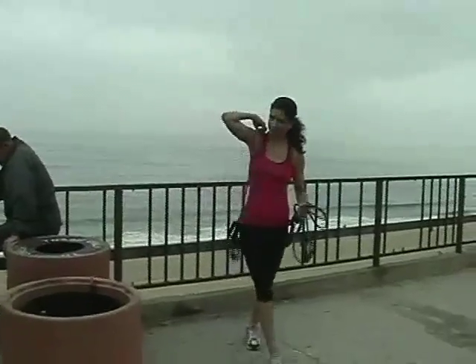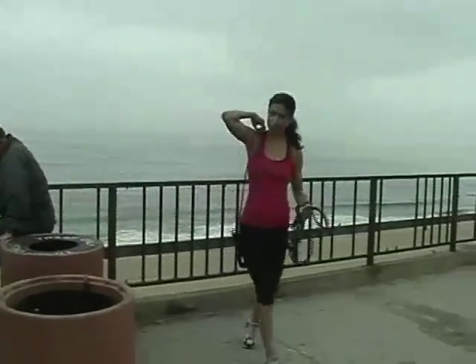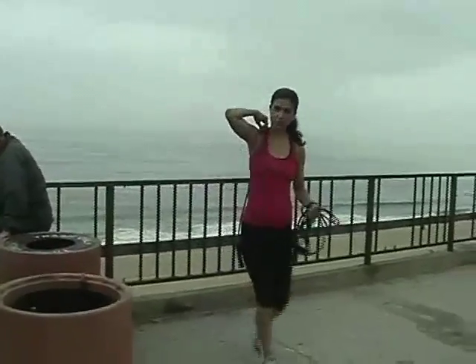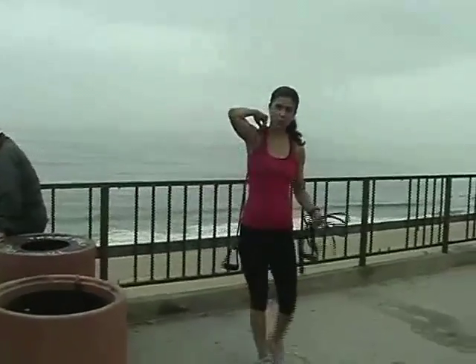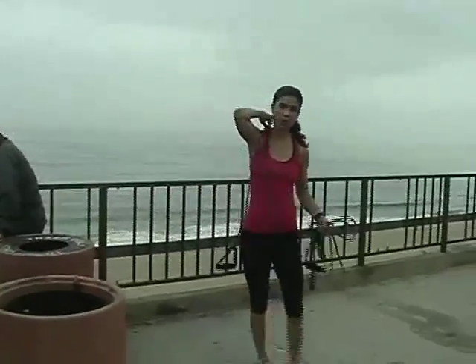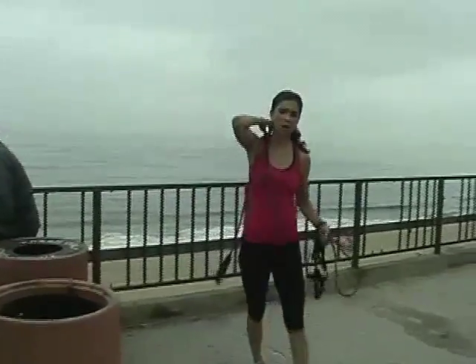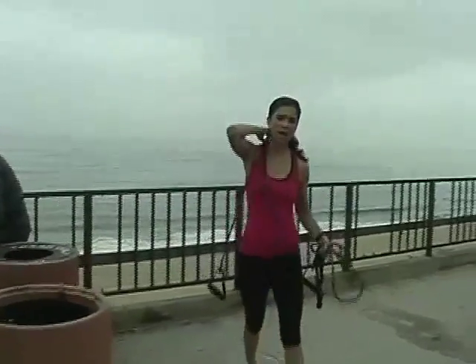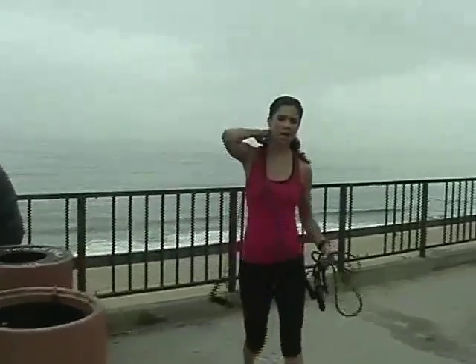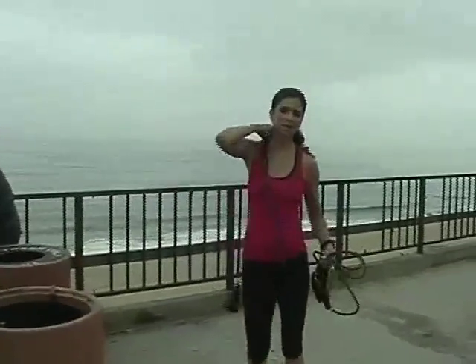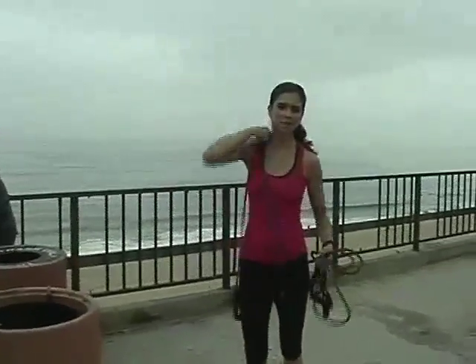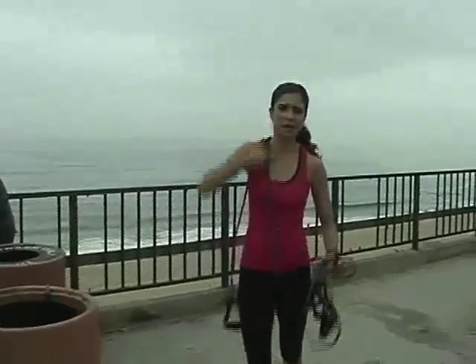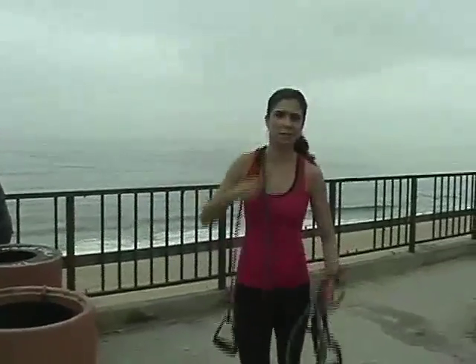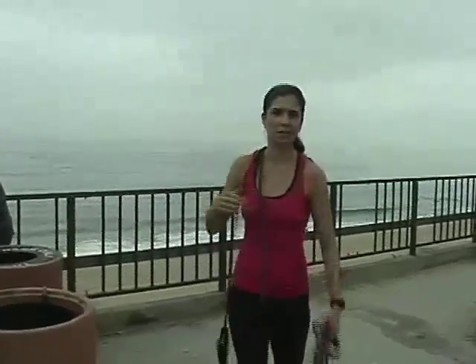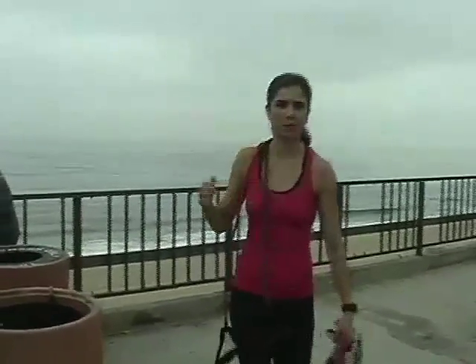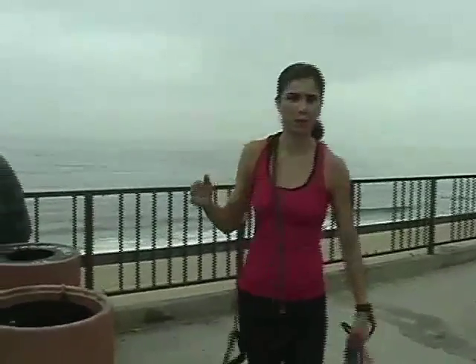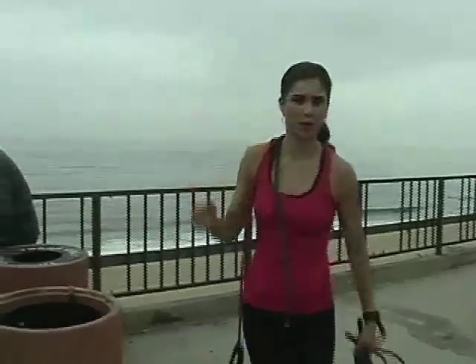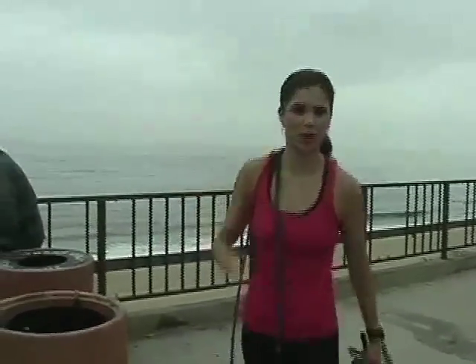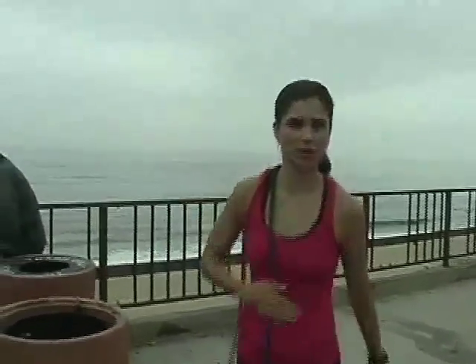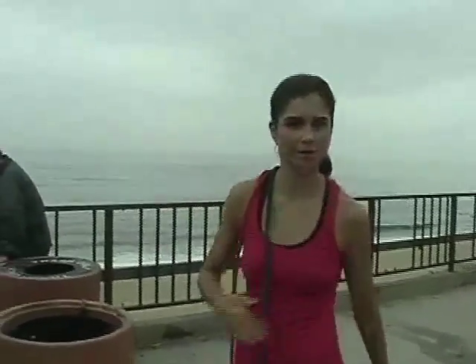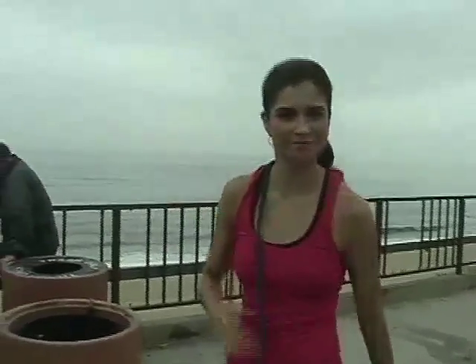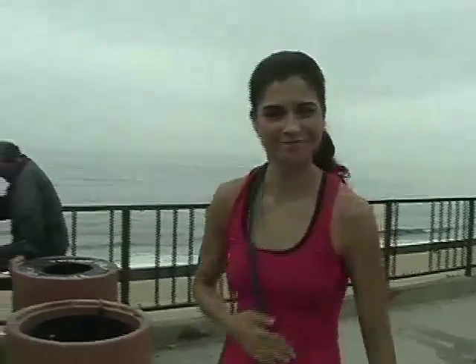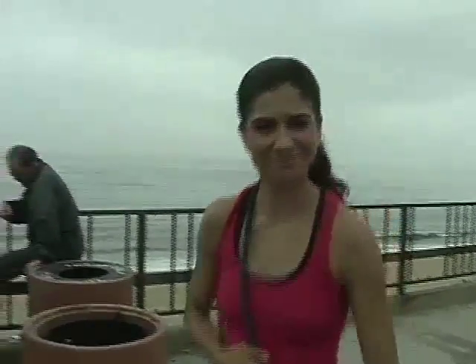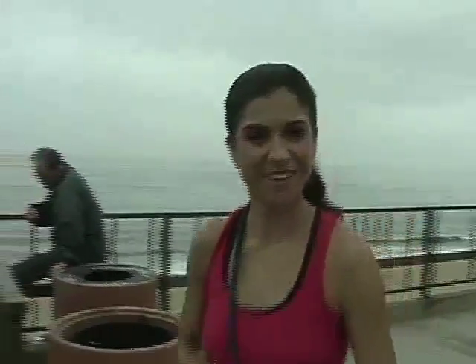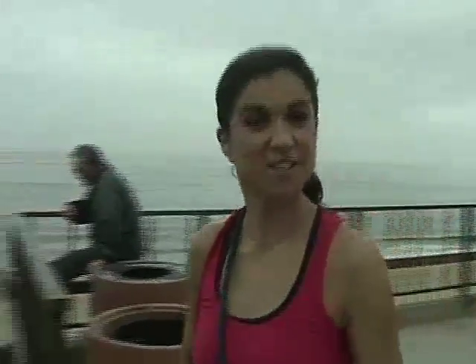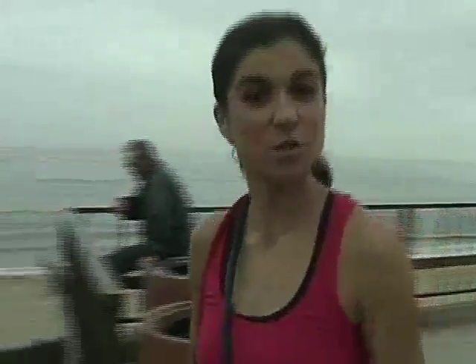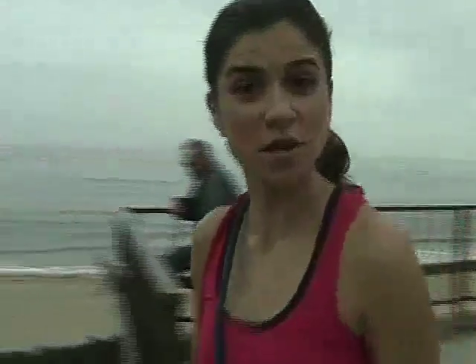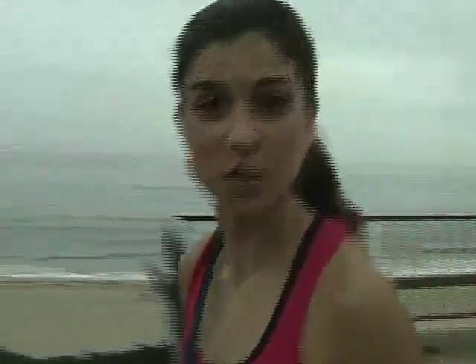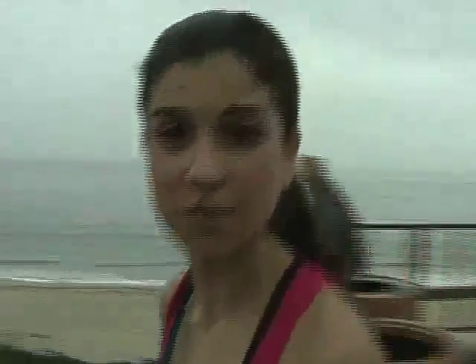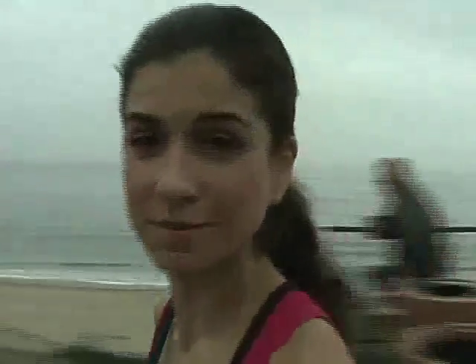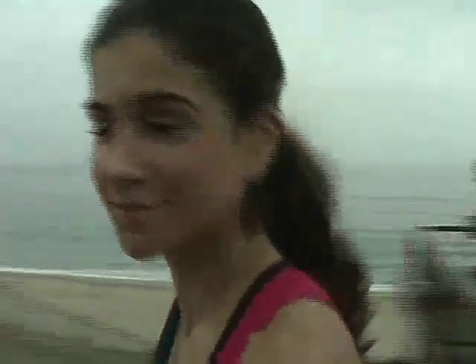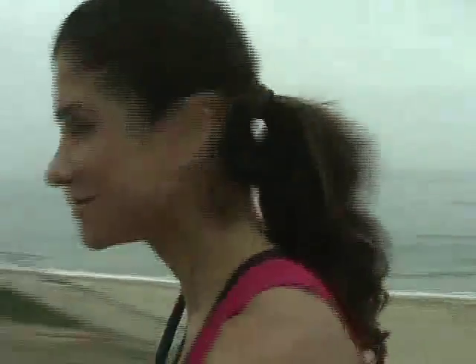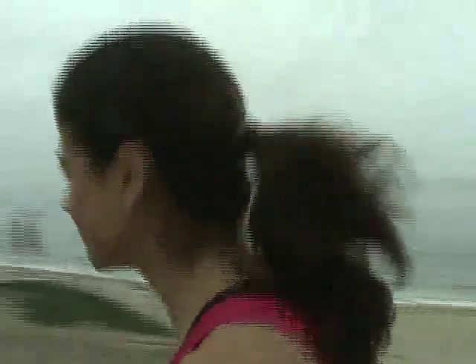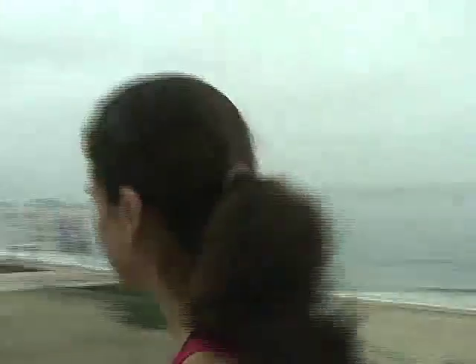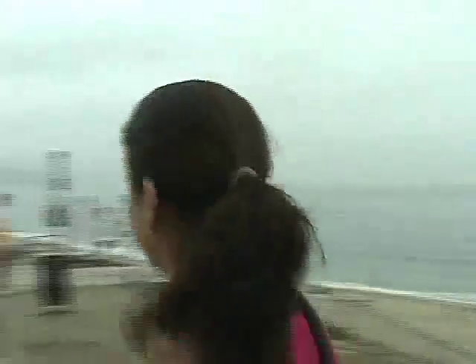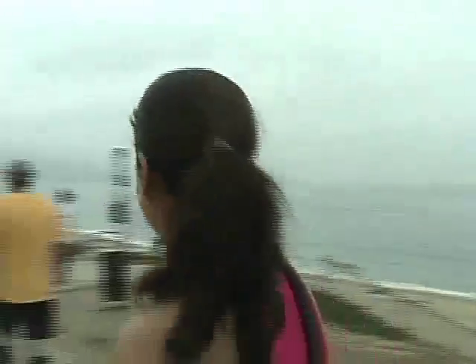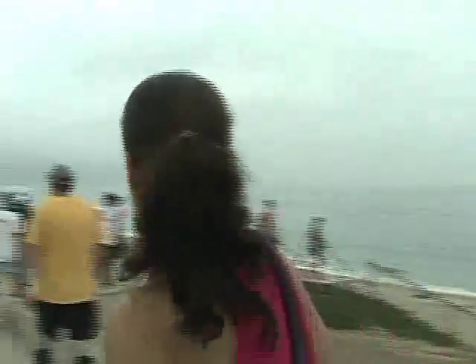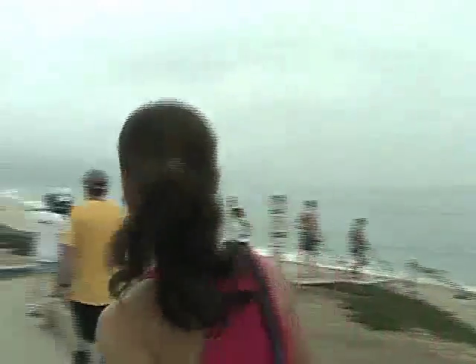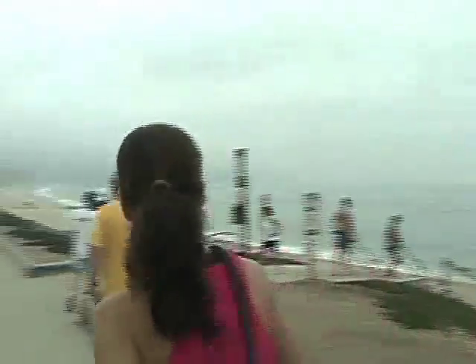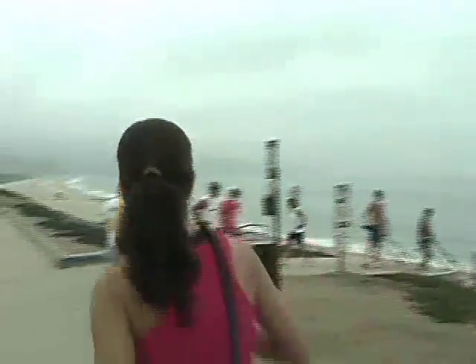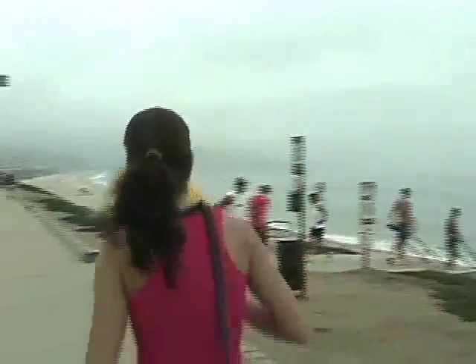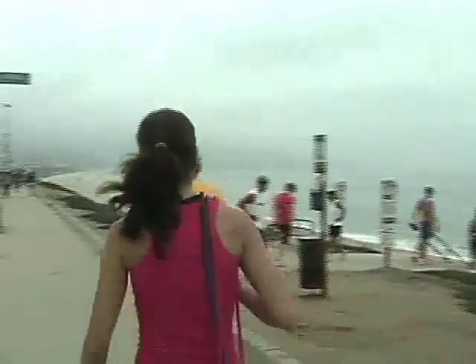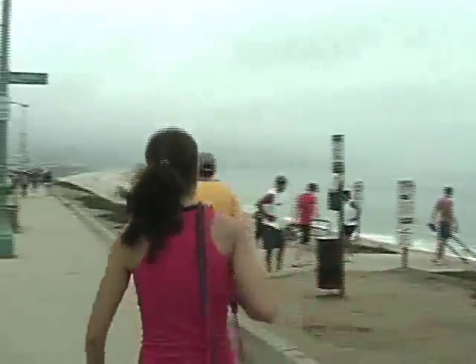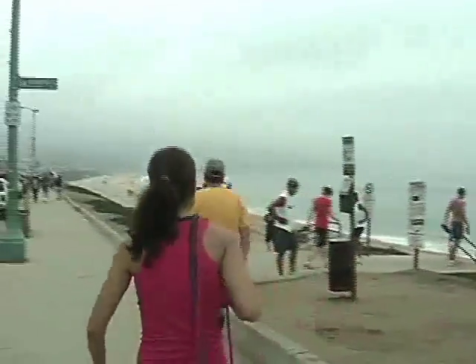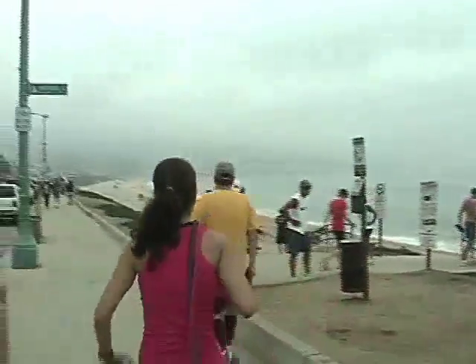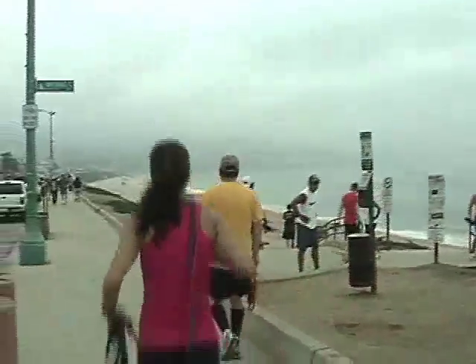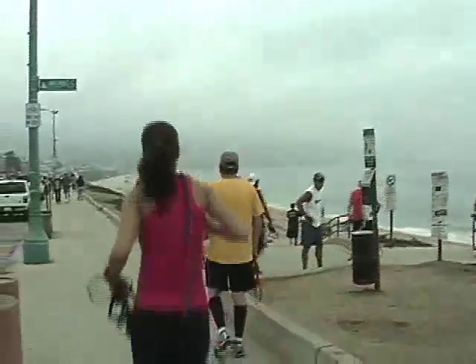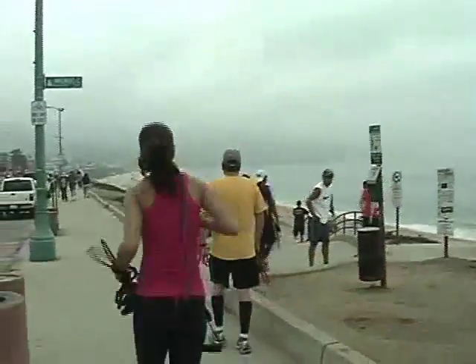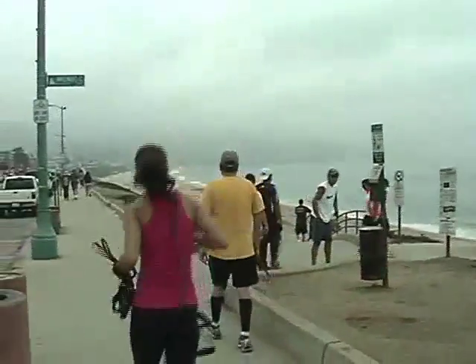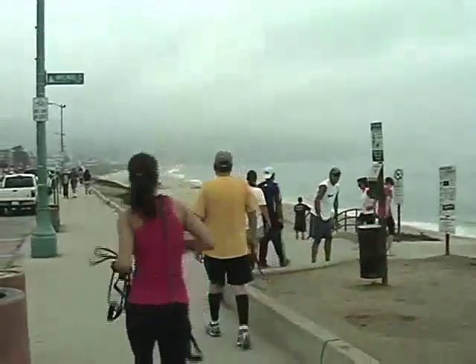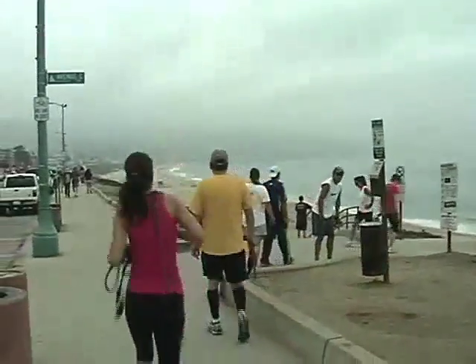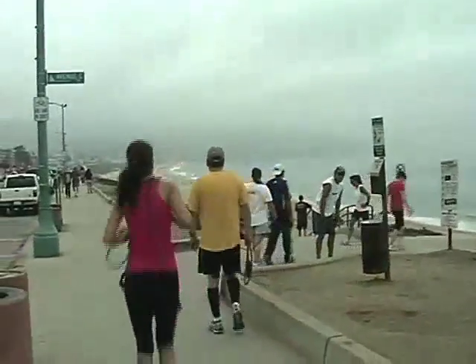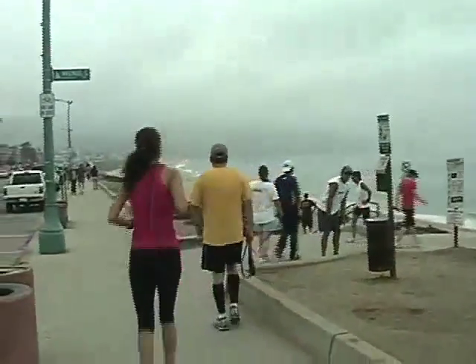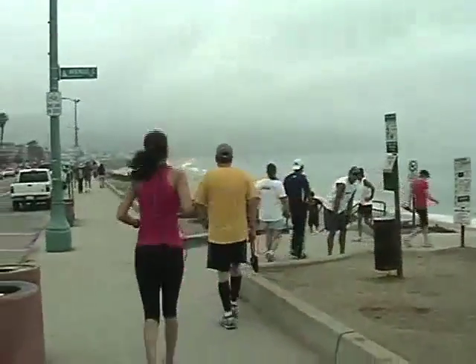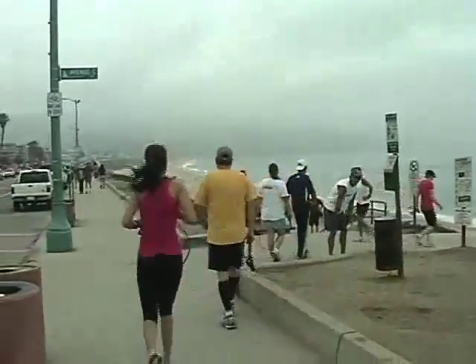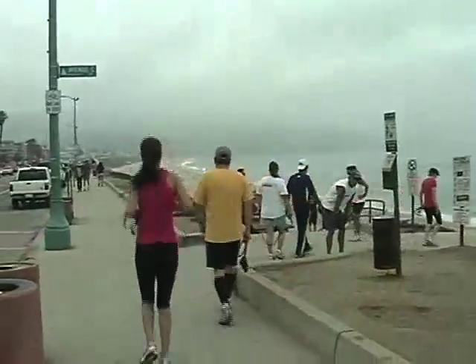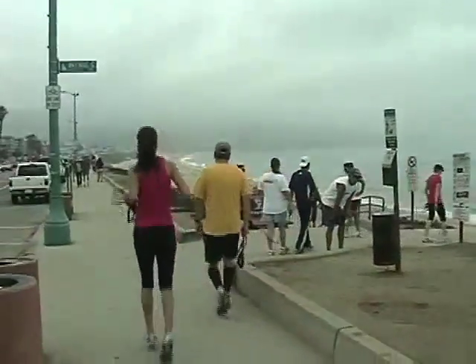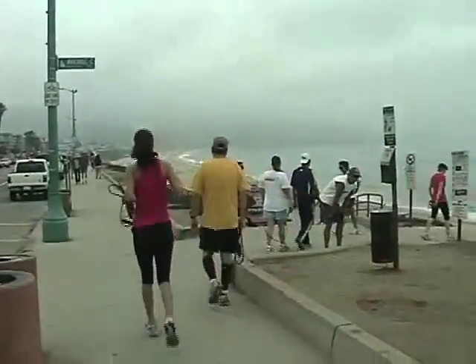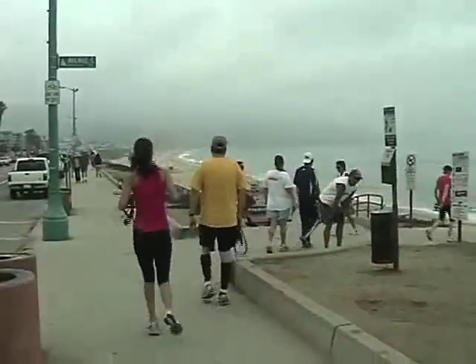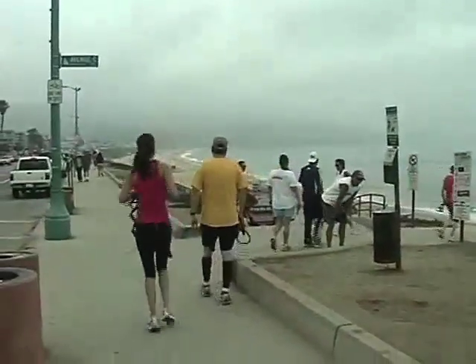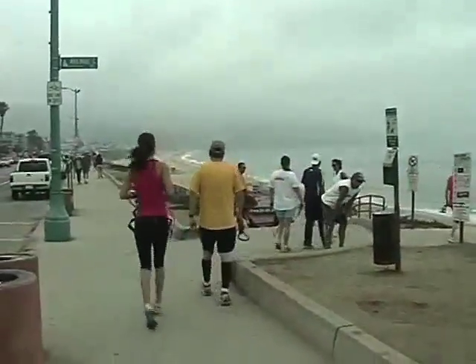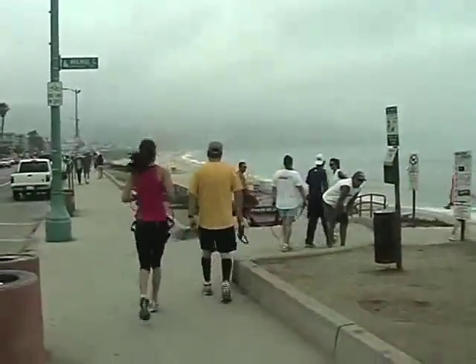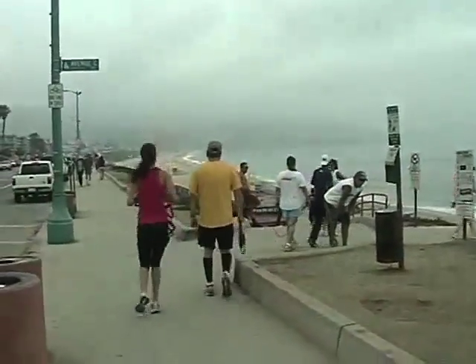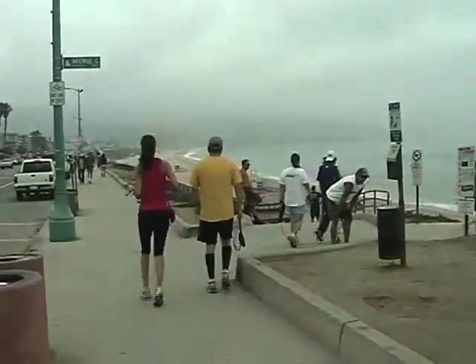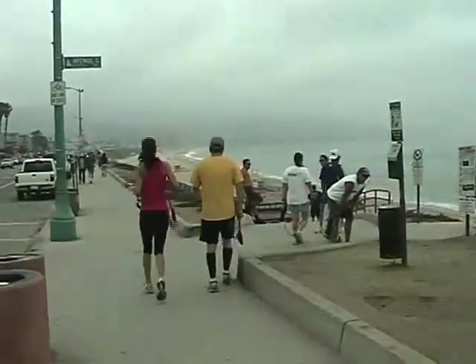Some more abdominal work. Stretching. We'll be right back.